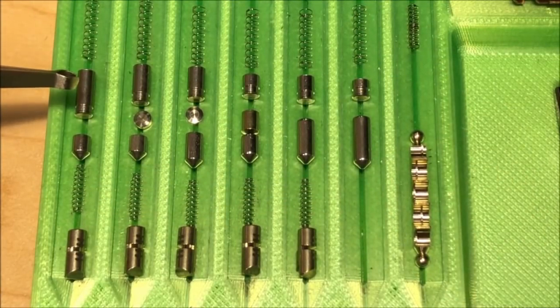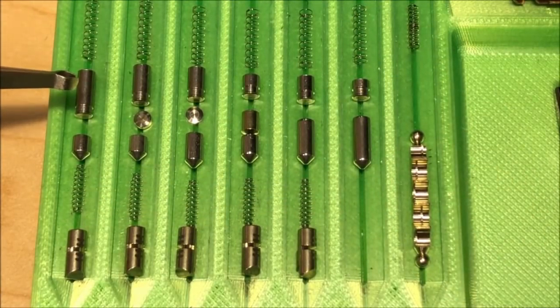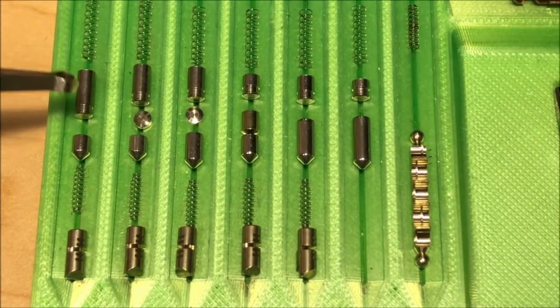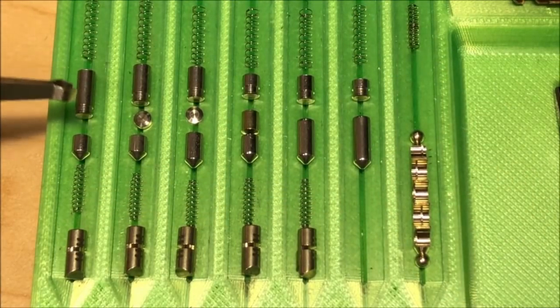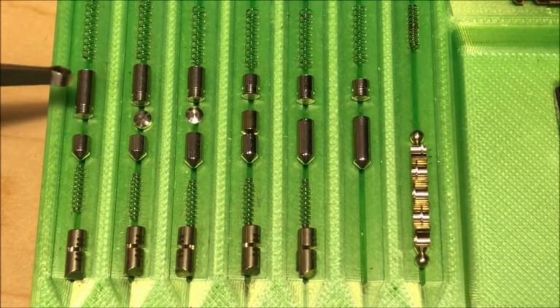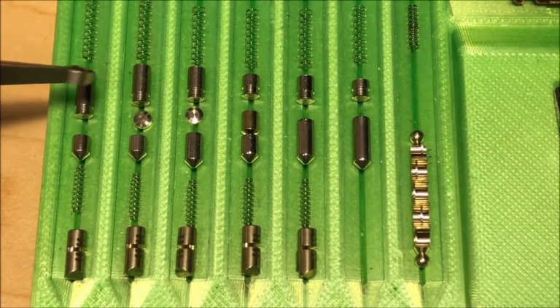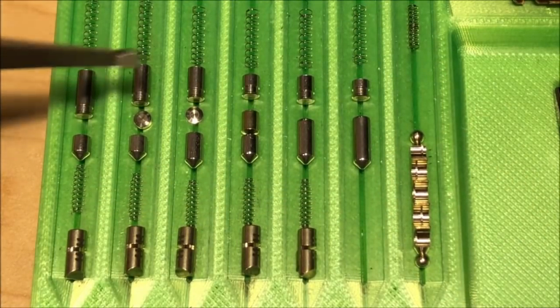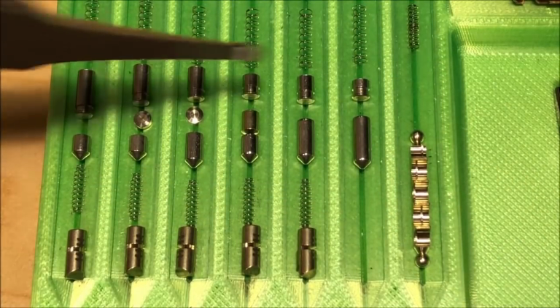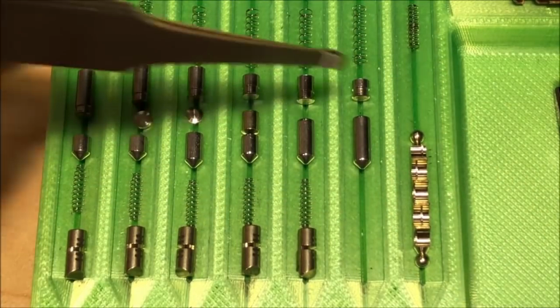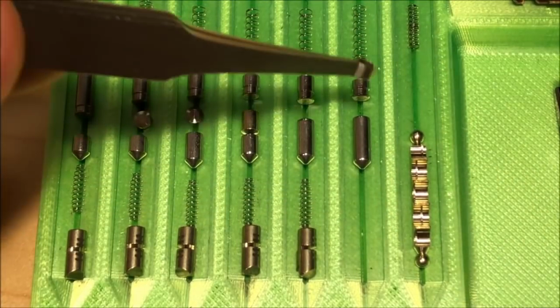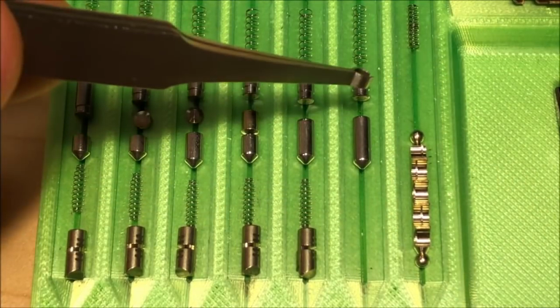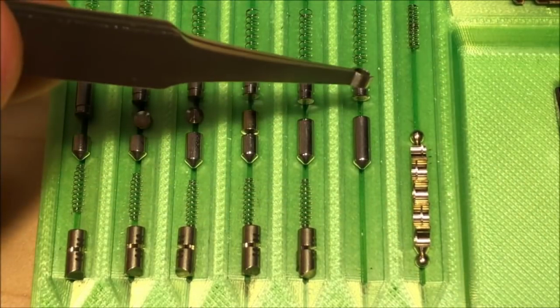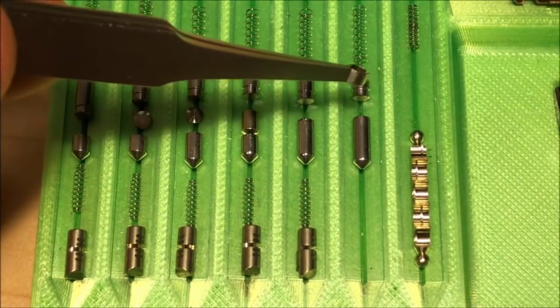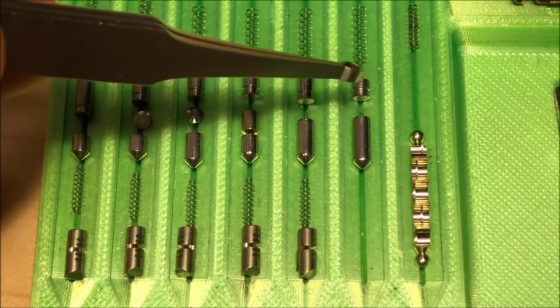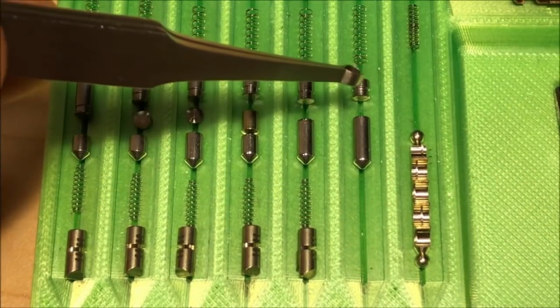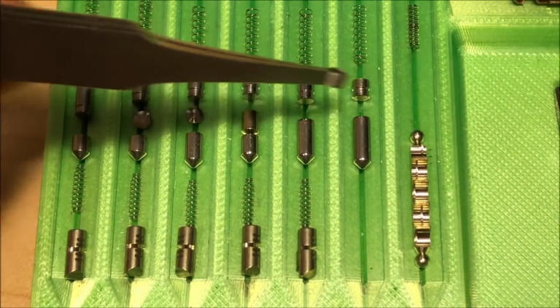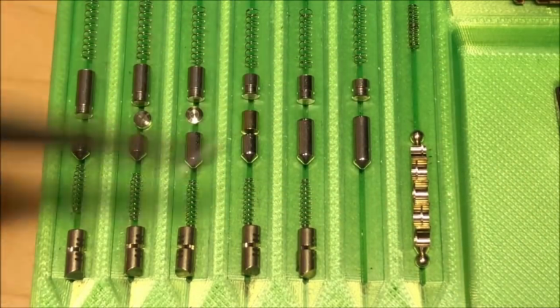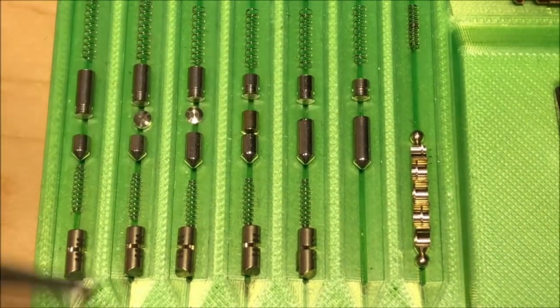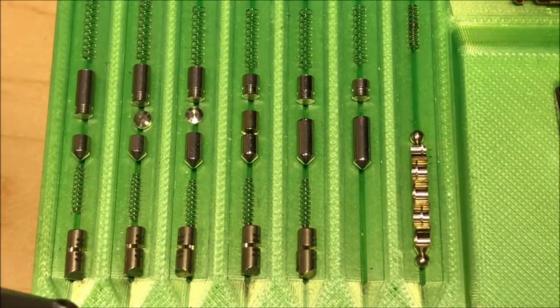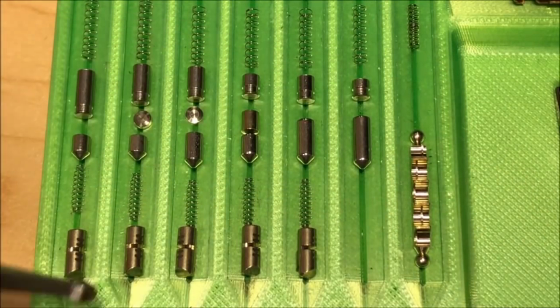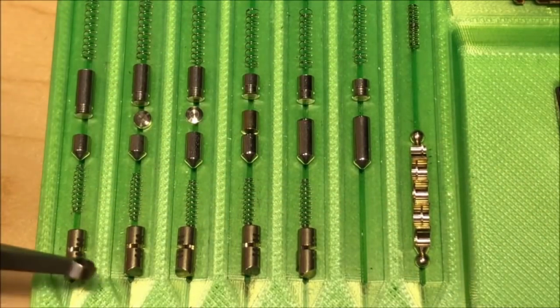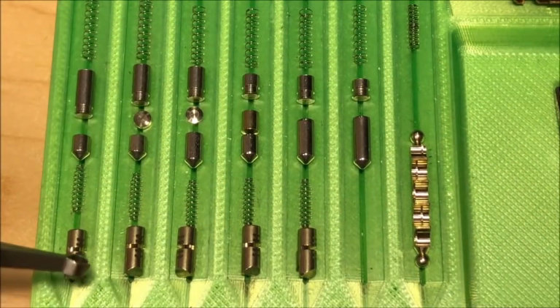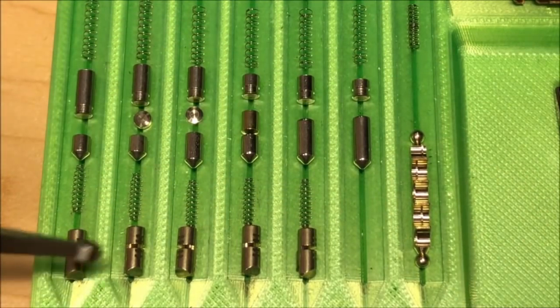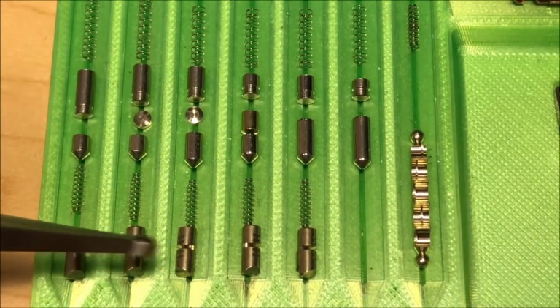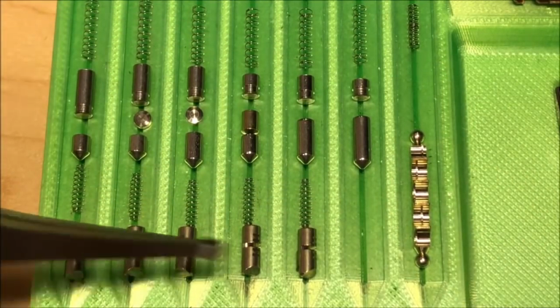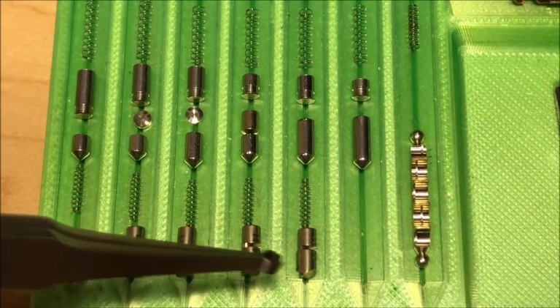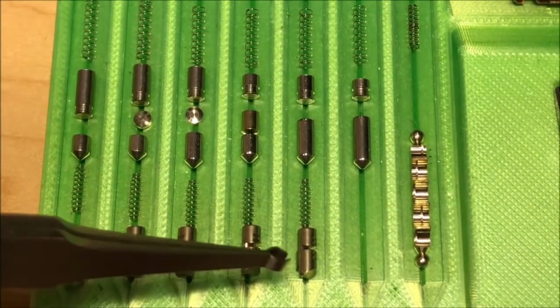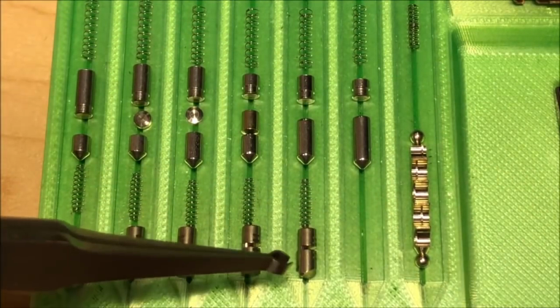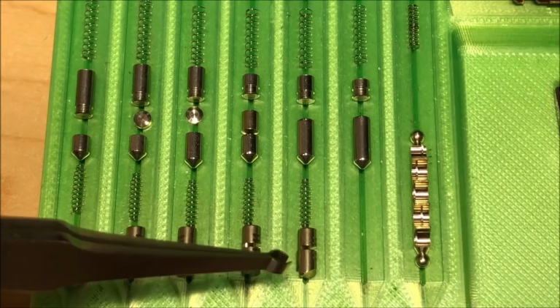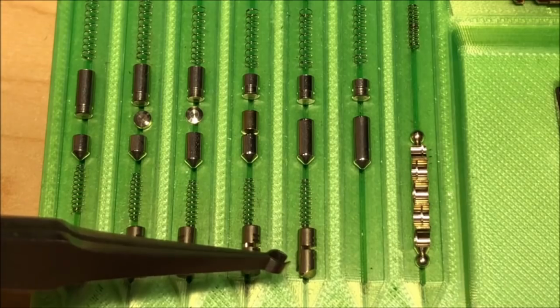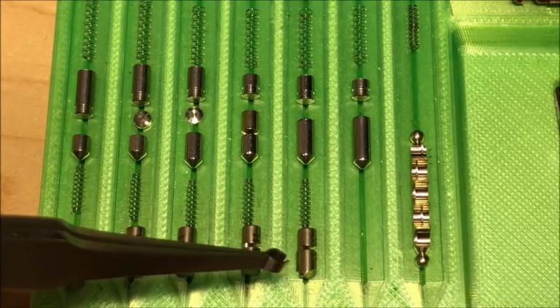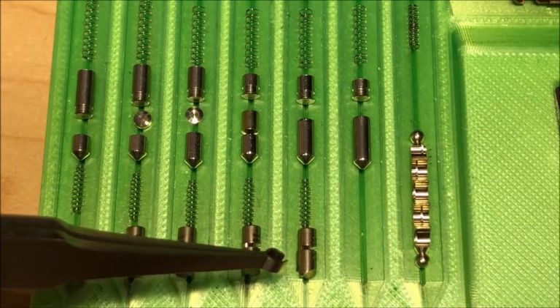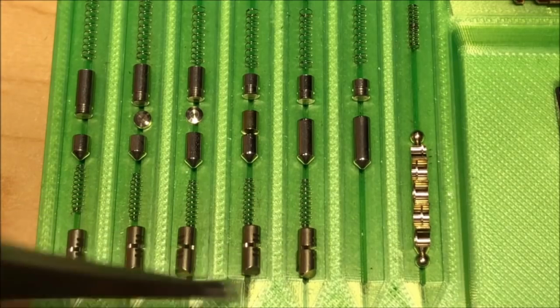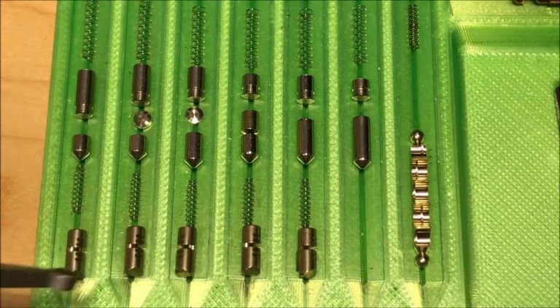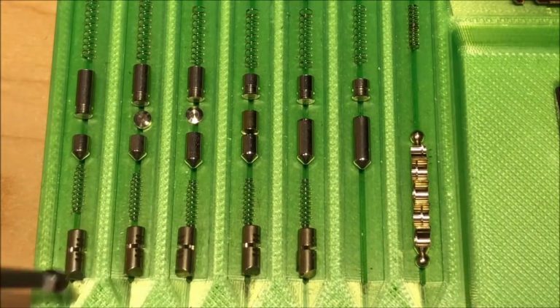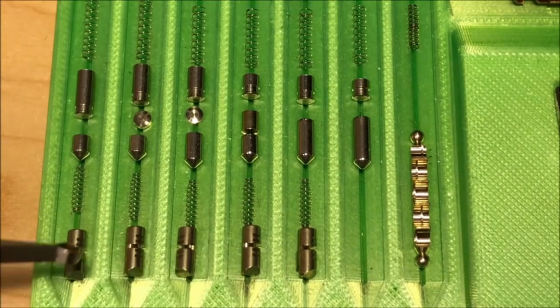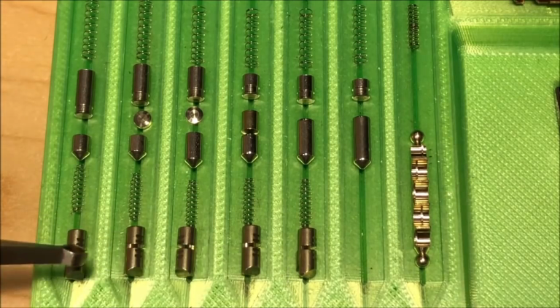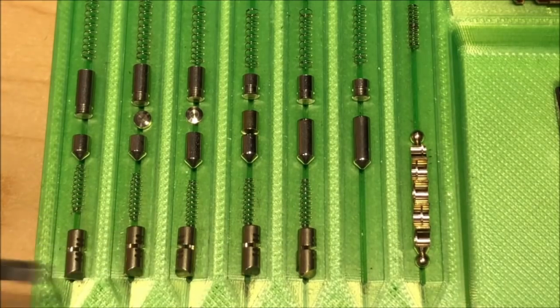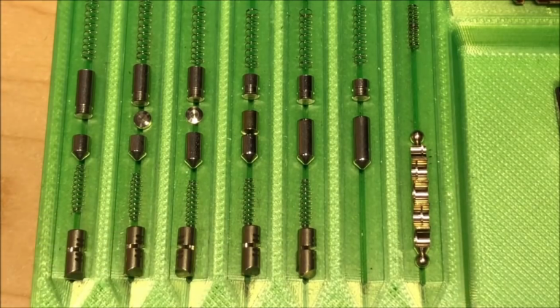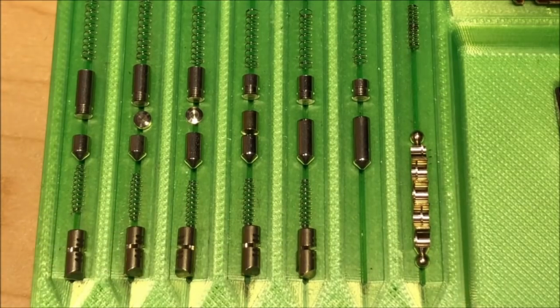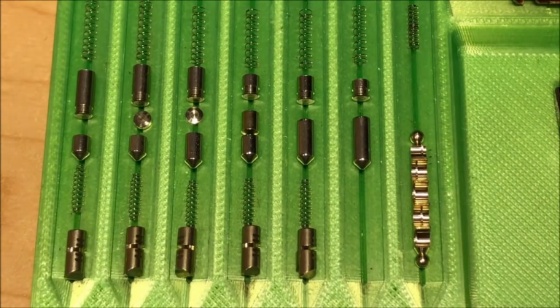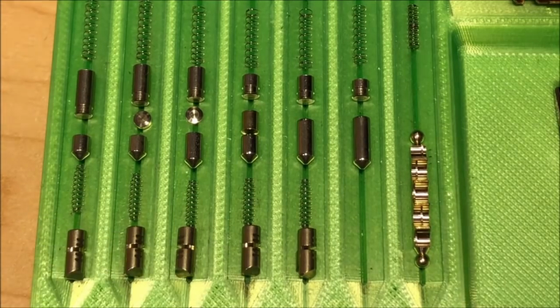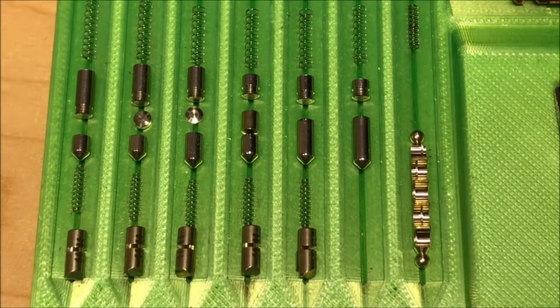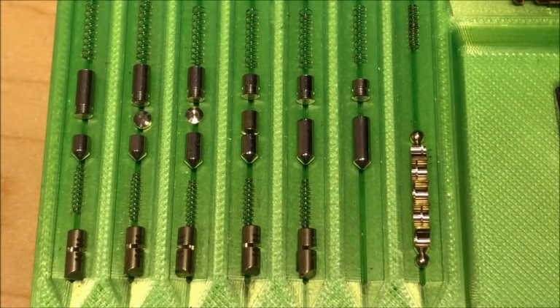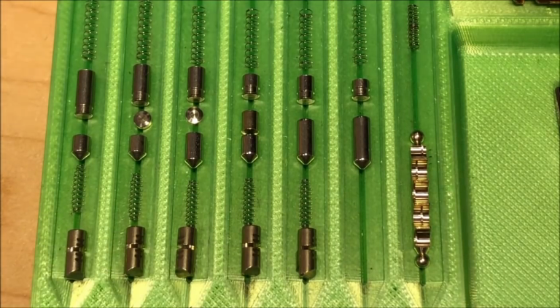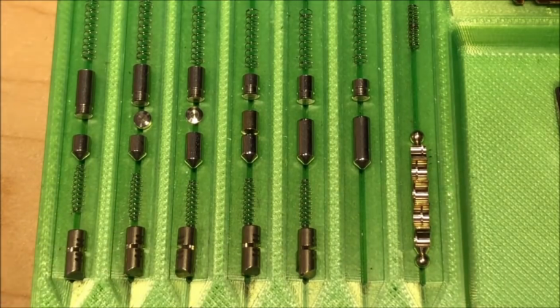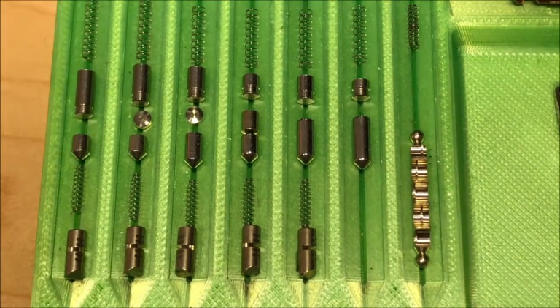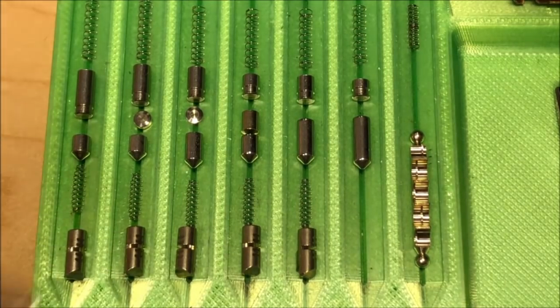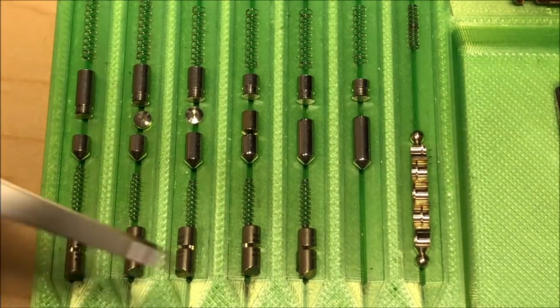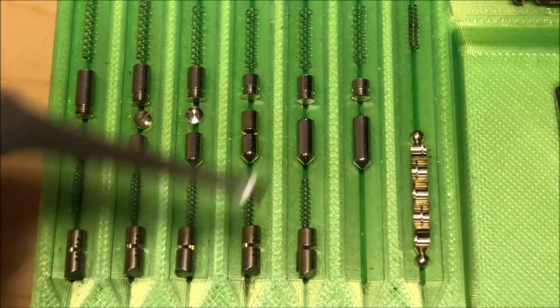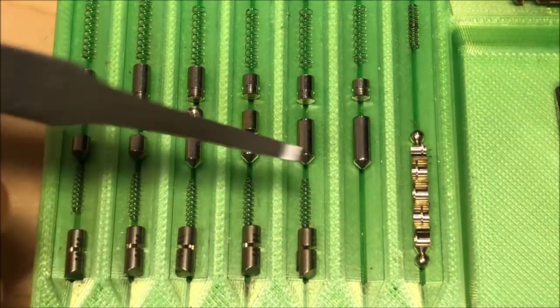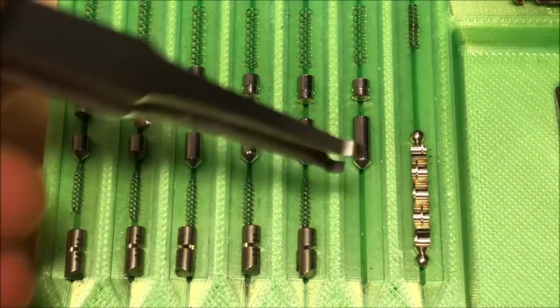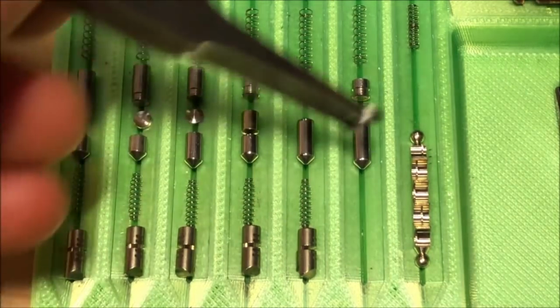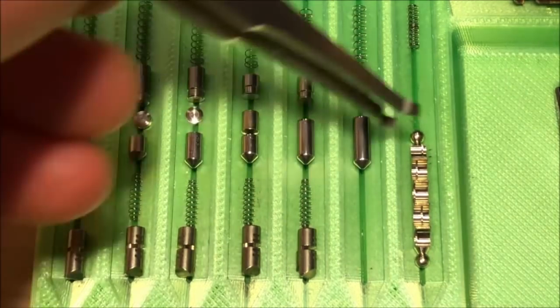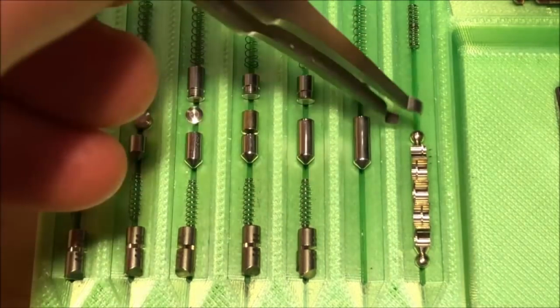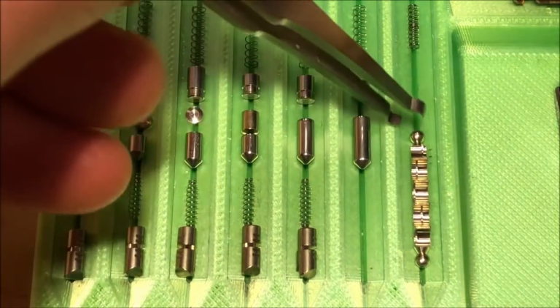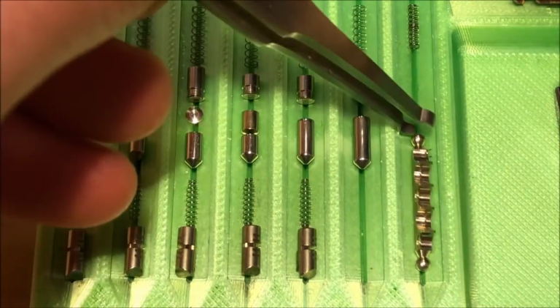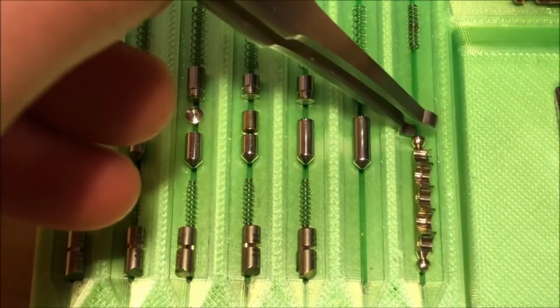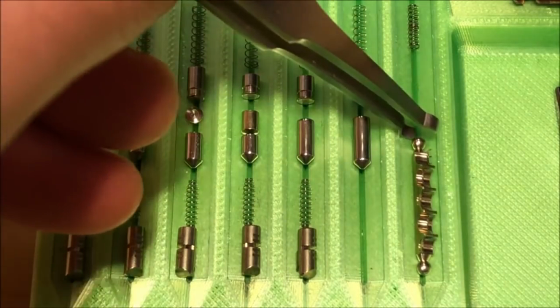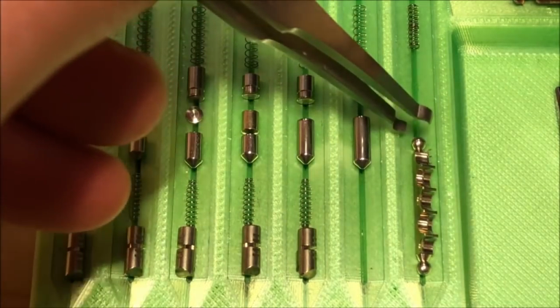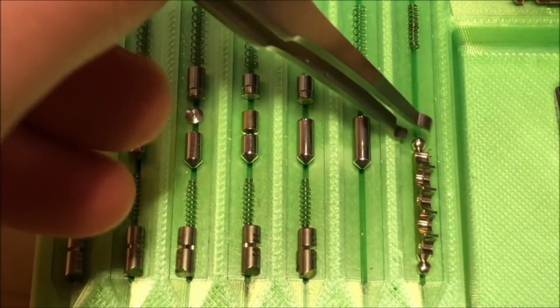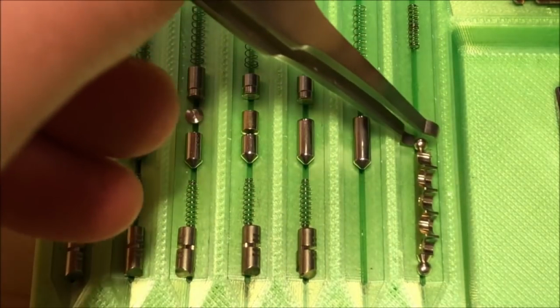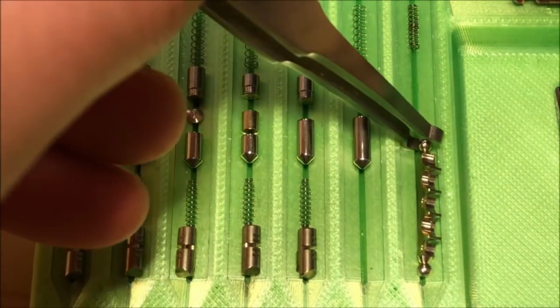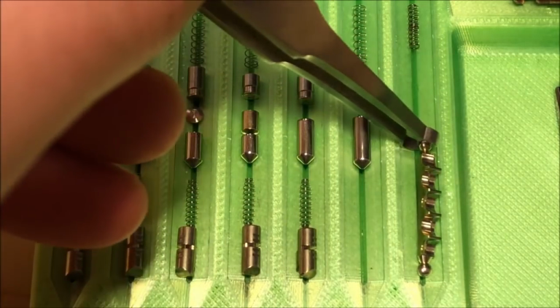Here we are with the lock apart. As you can see, we have a six pin mechanism in addition to five finger pins, each with false gates on them.